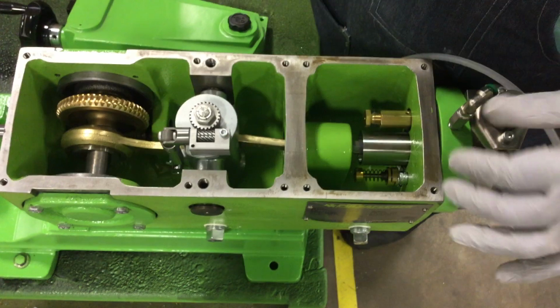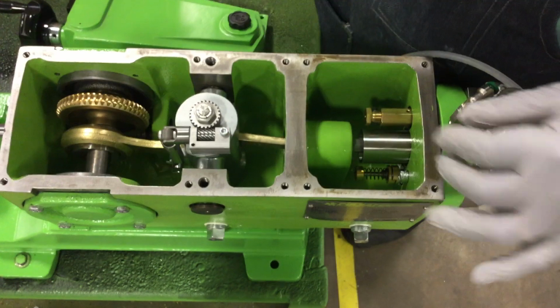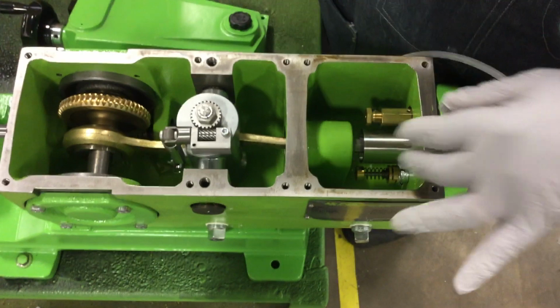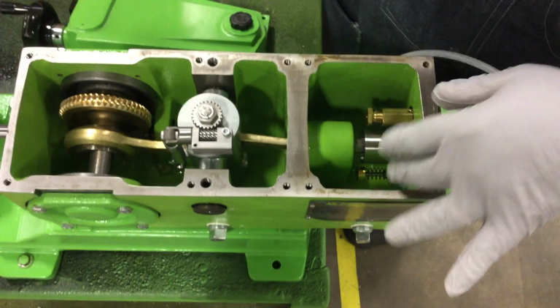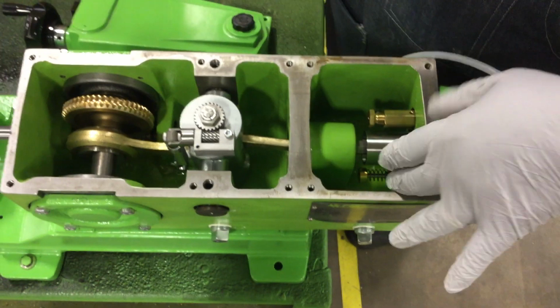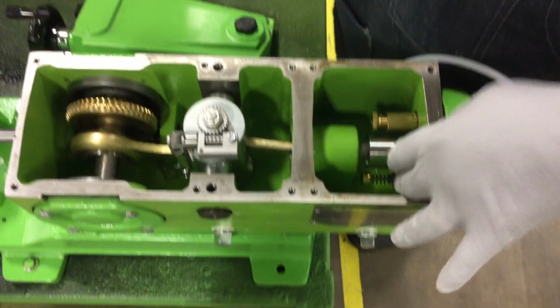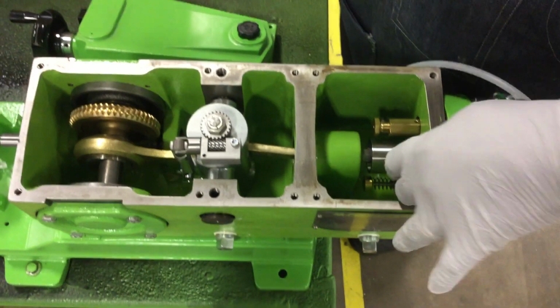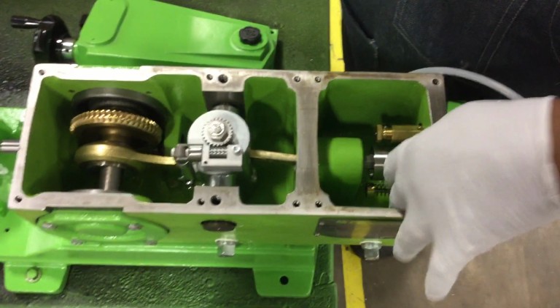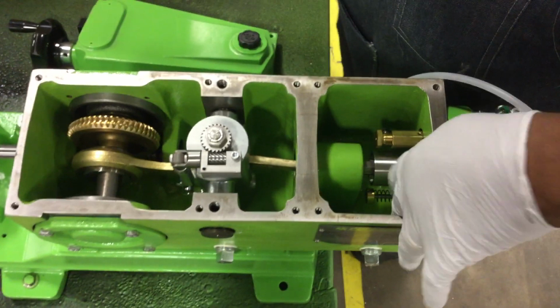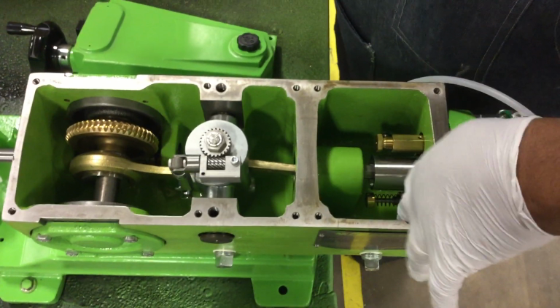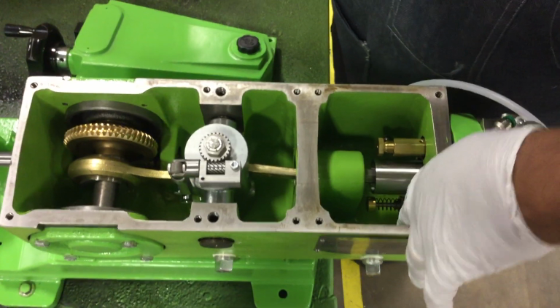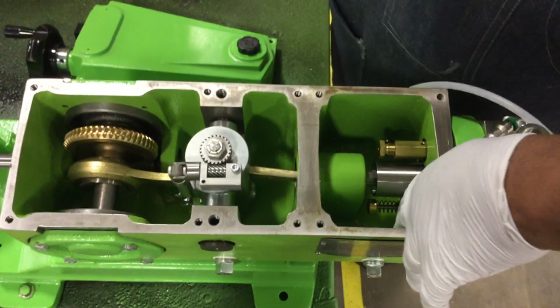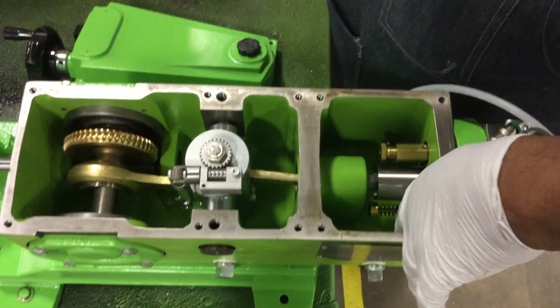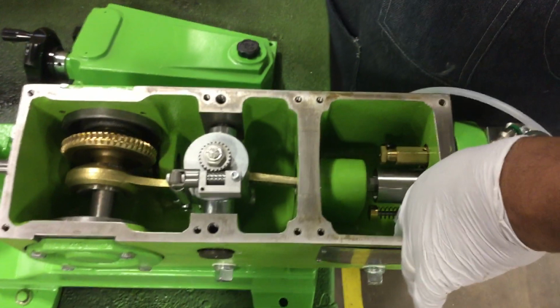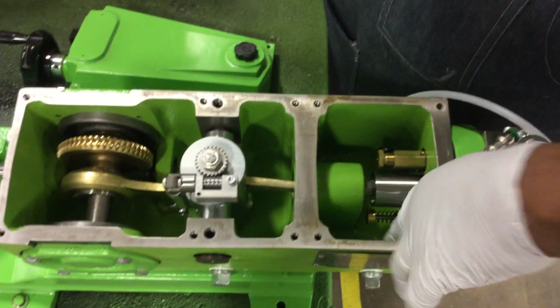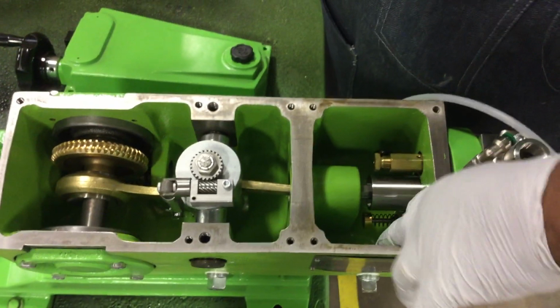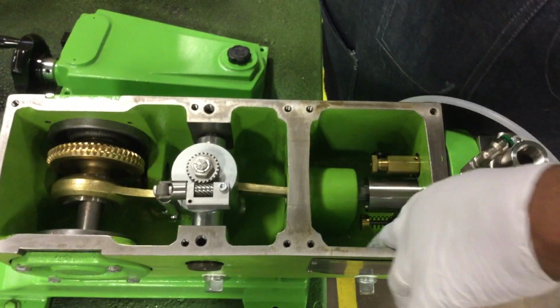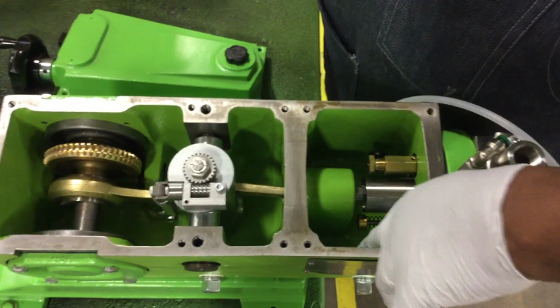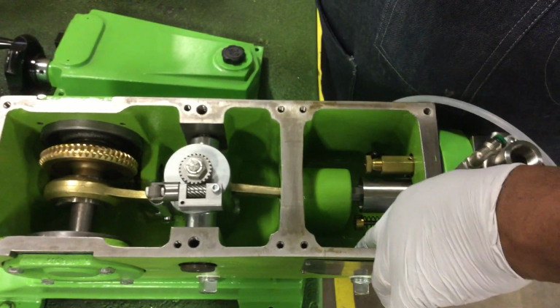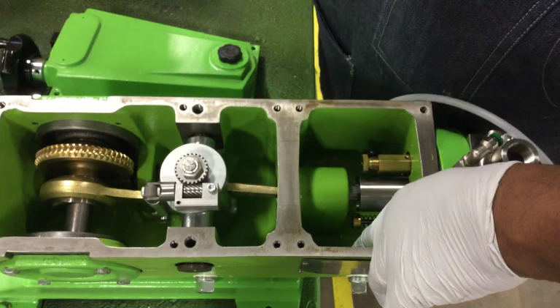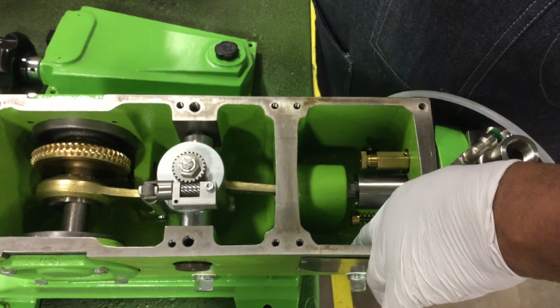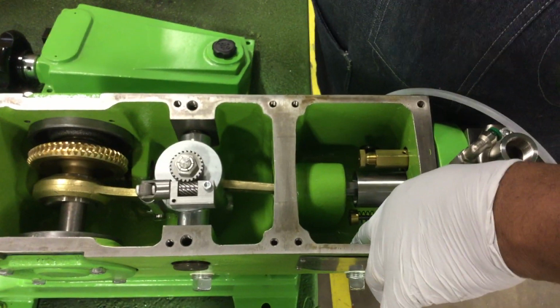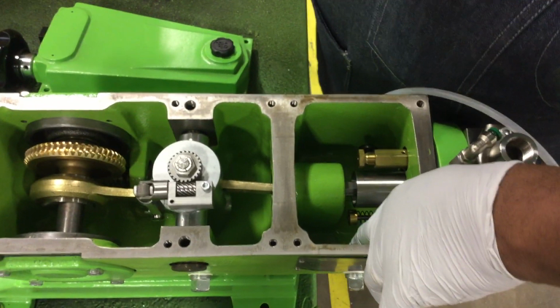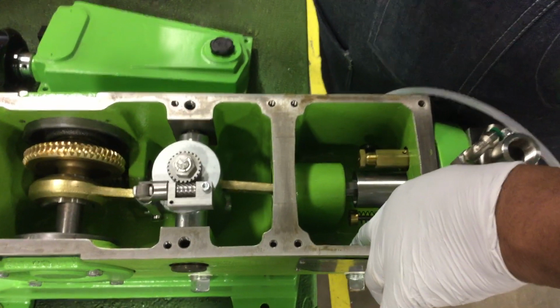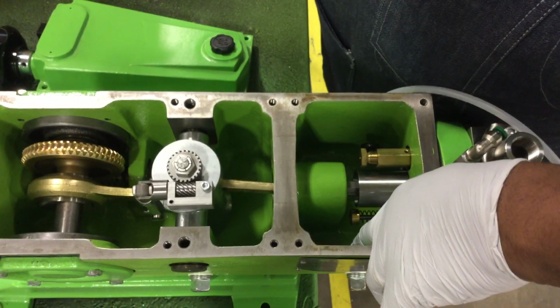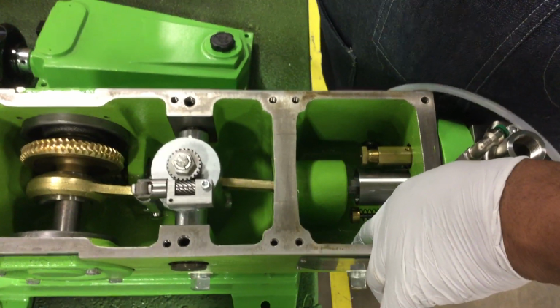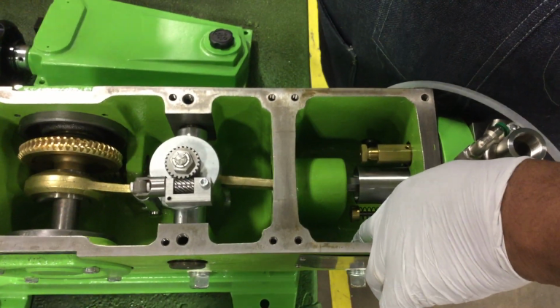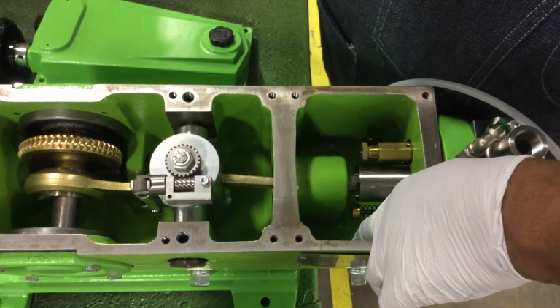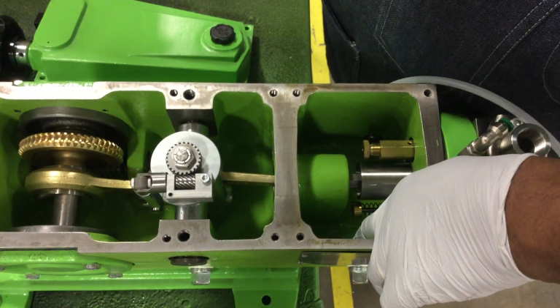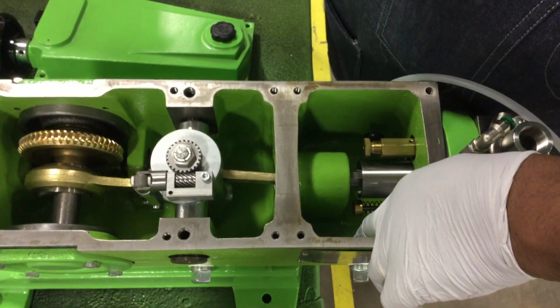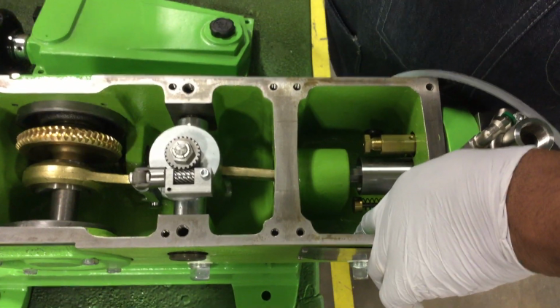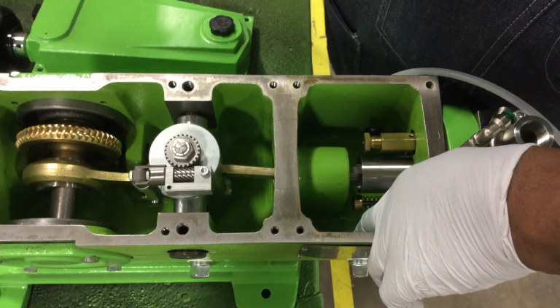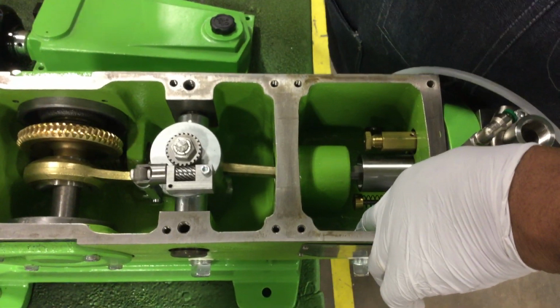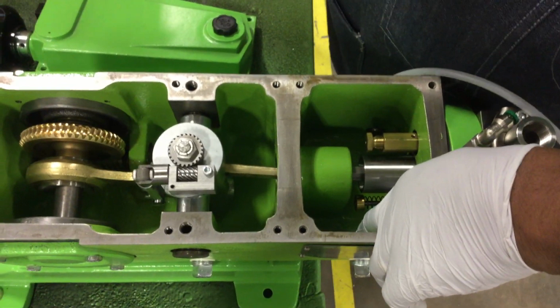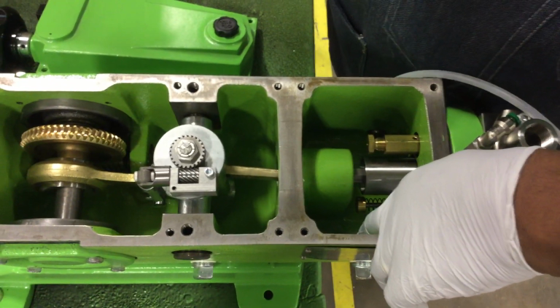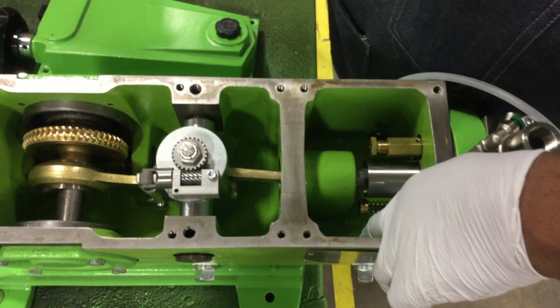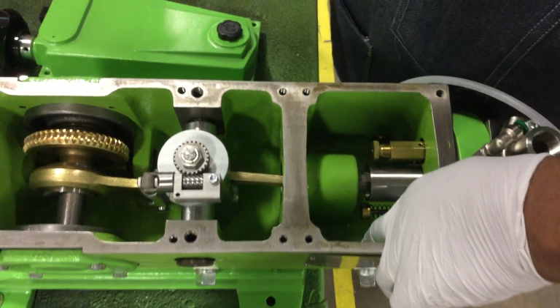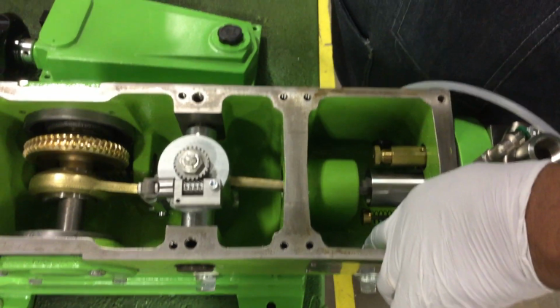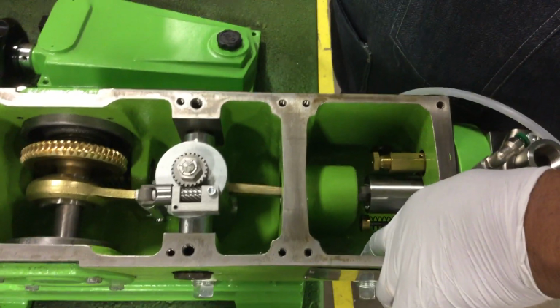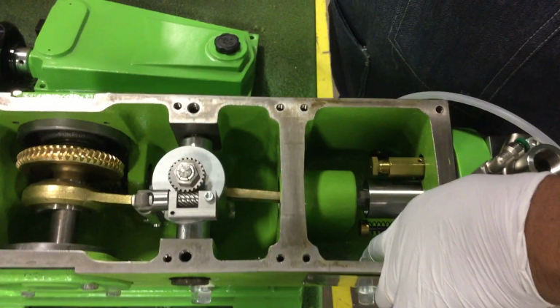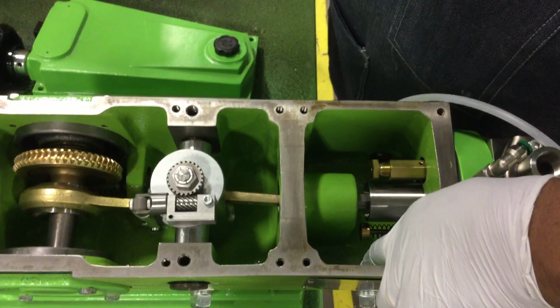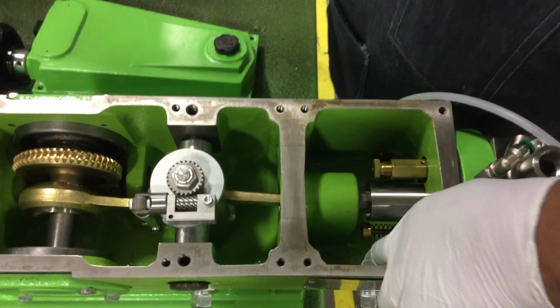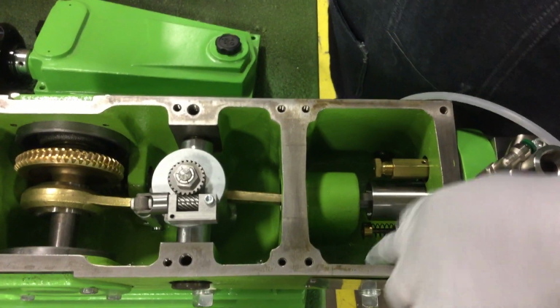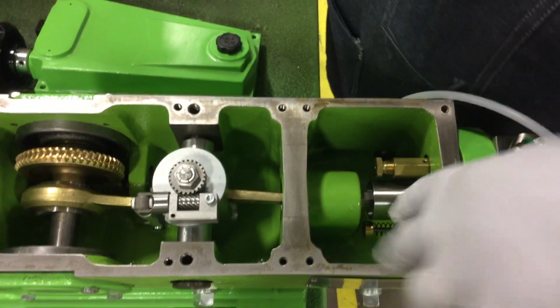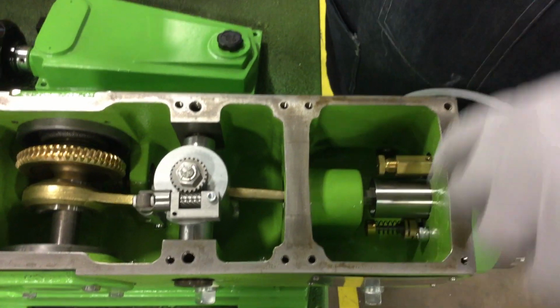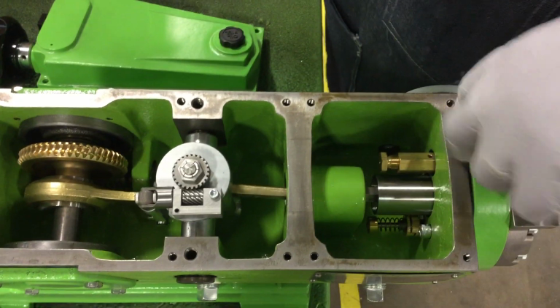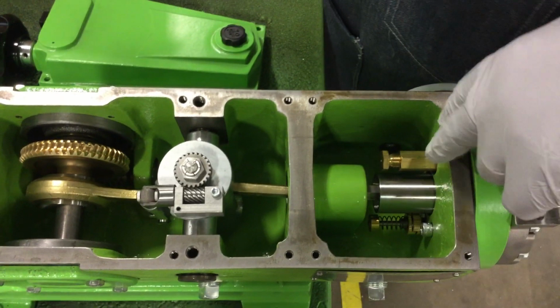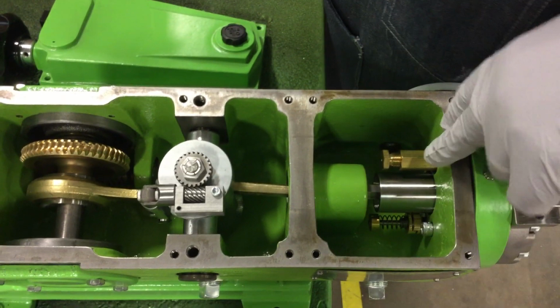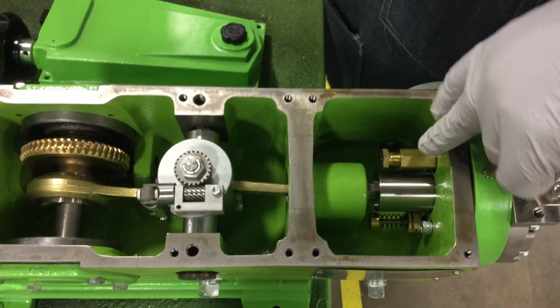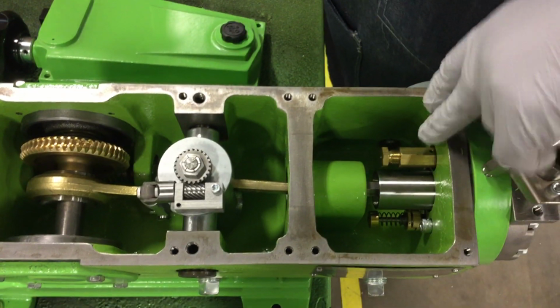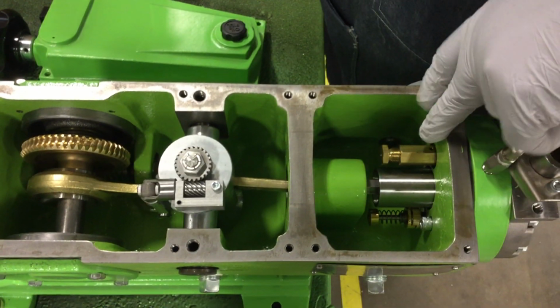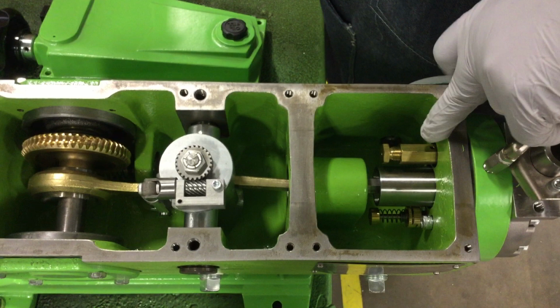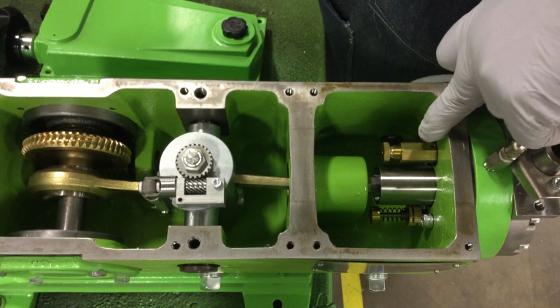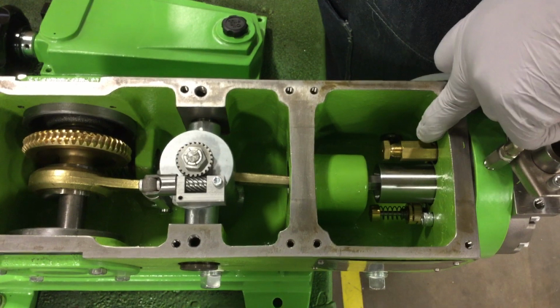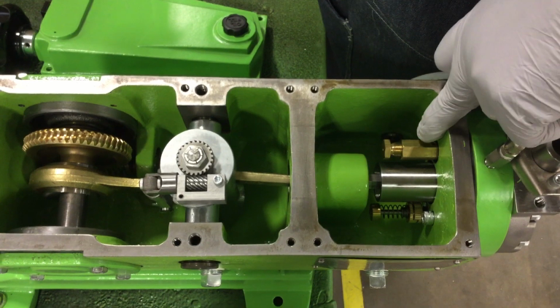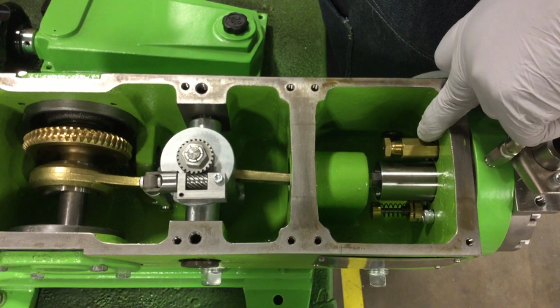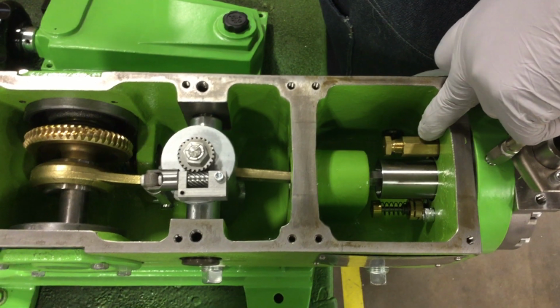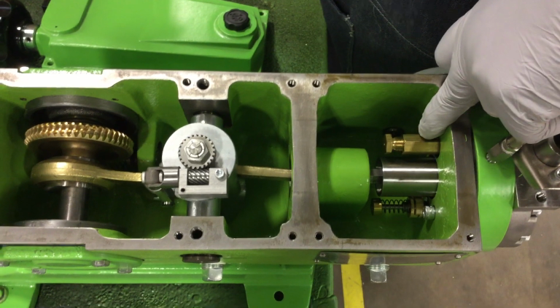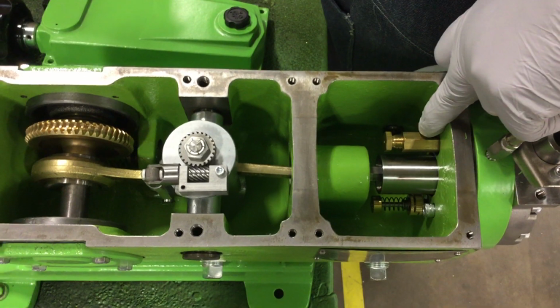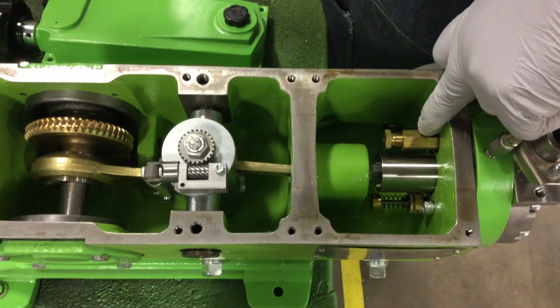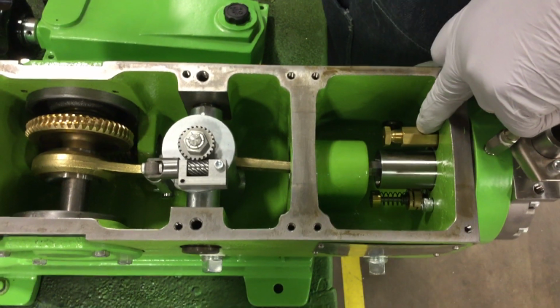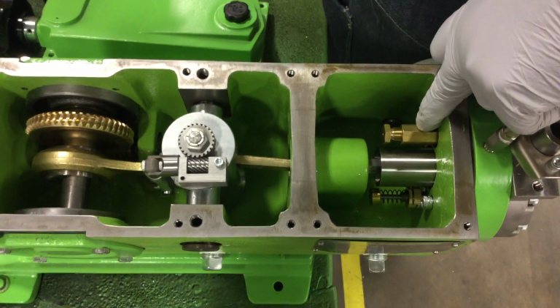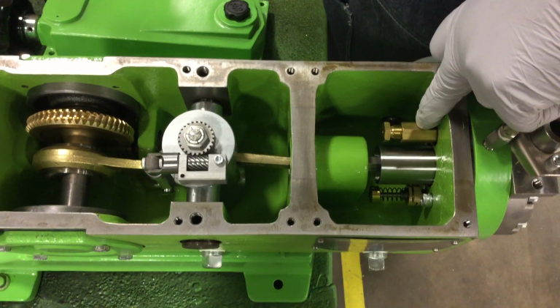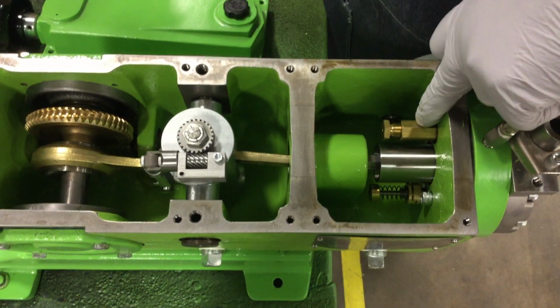This is the makeup valve for this pump. This is the bypass valve.